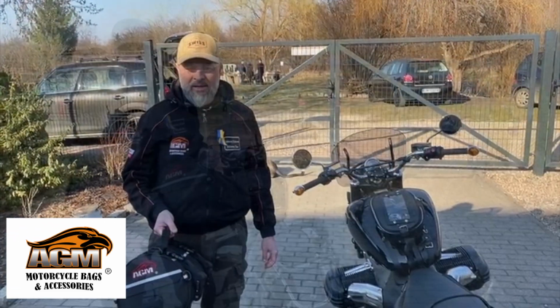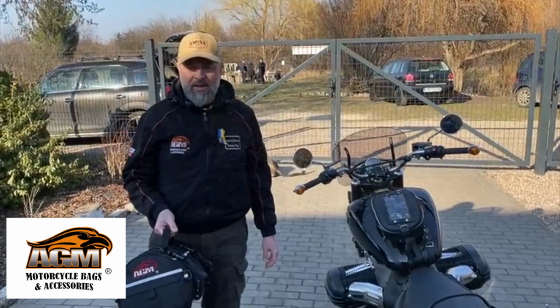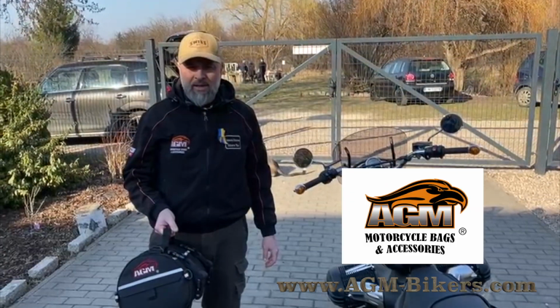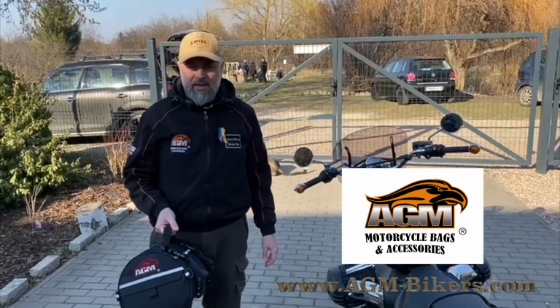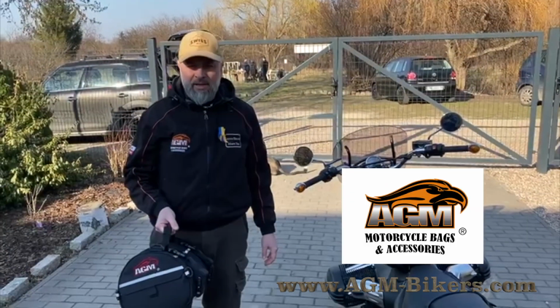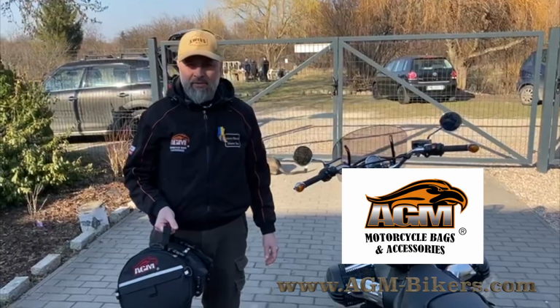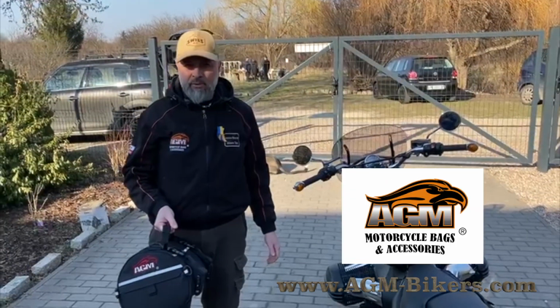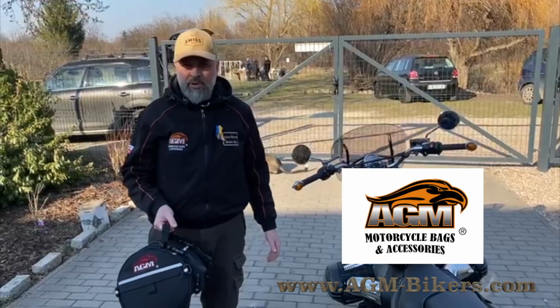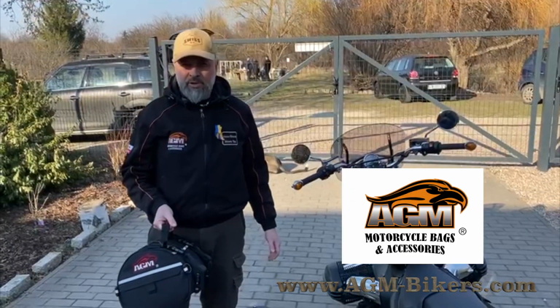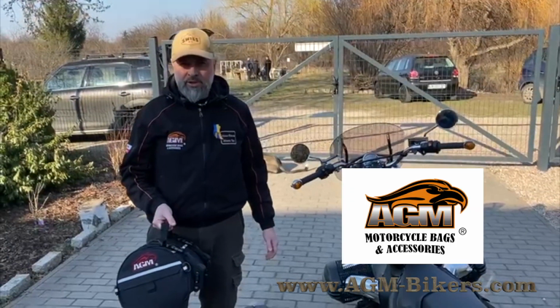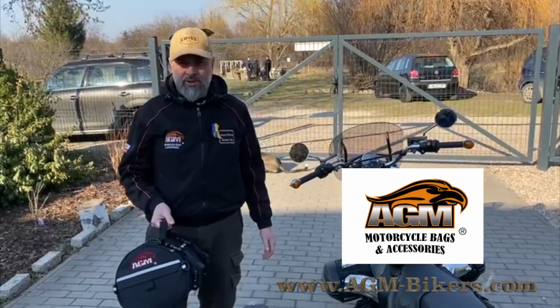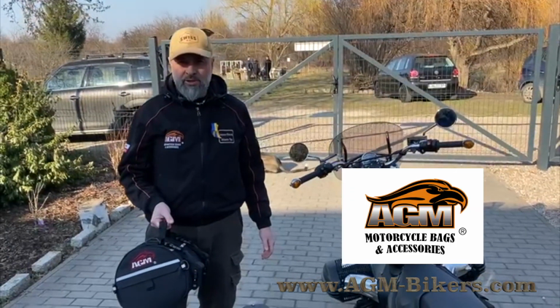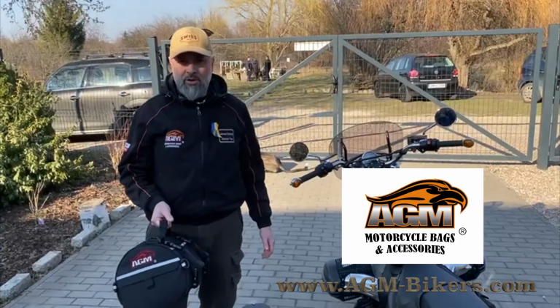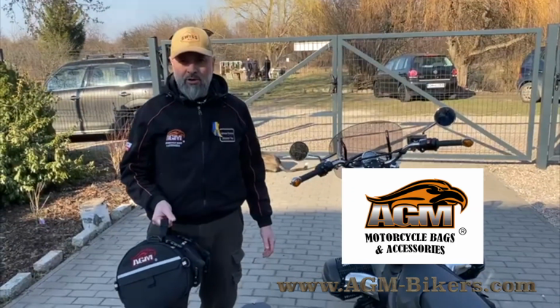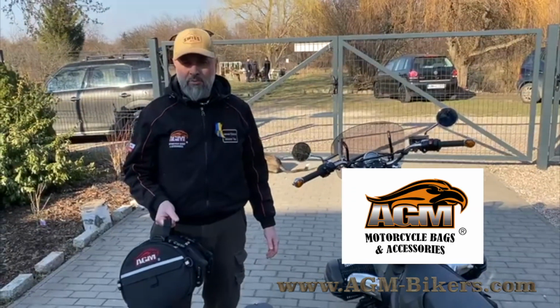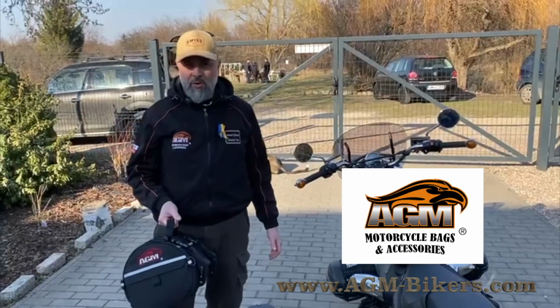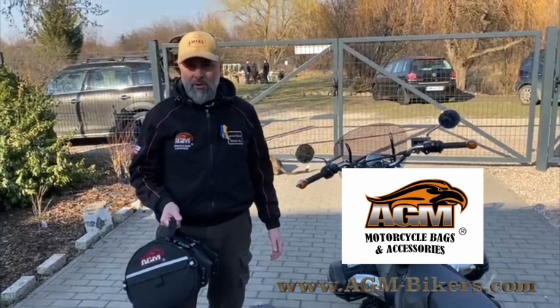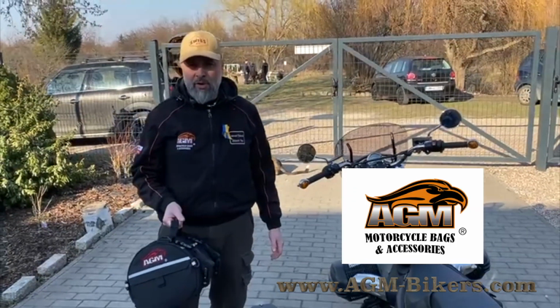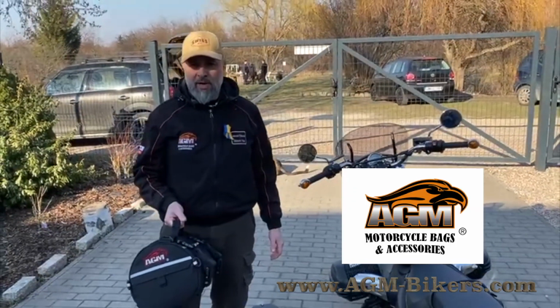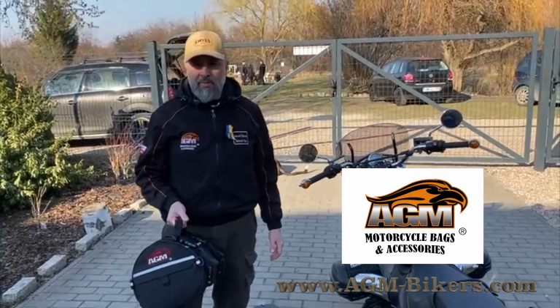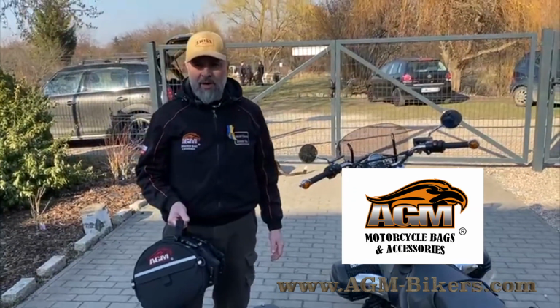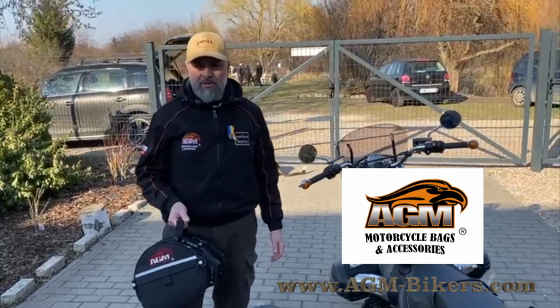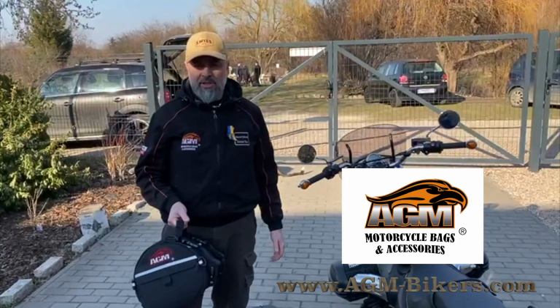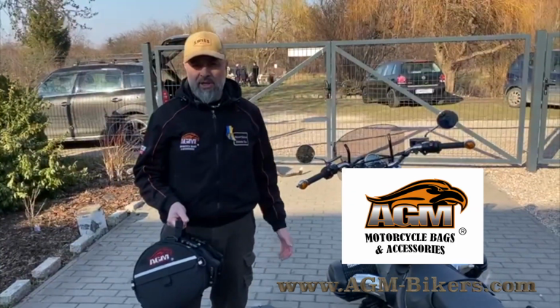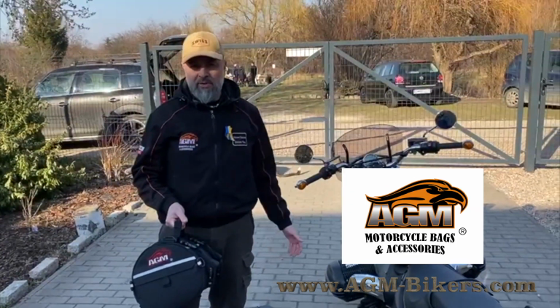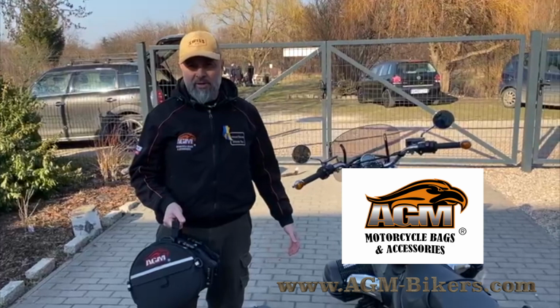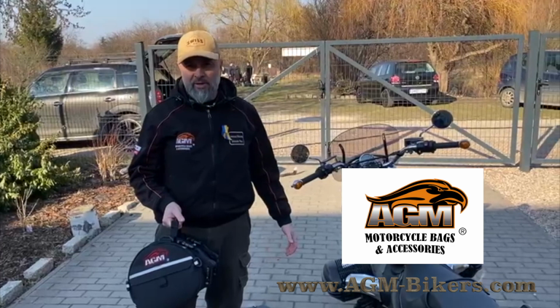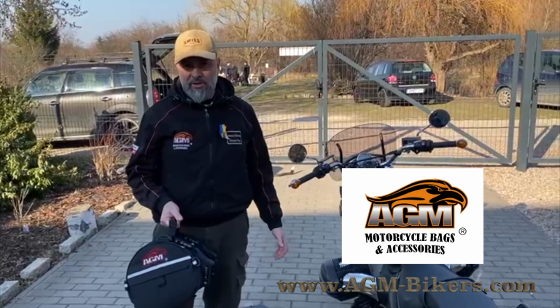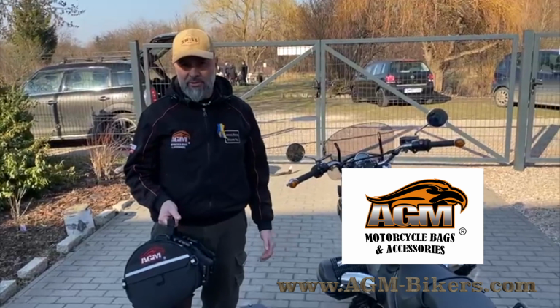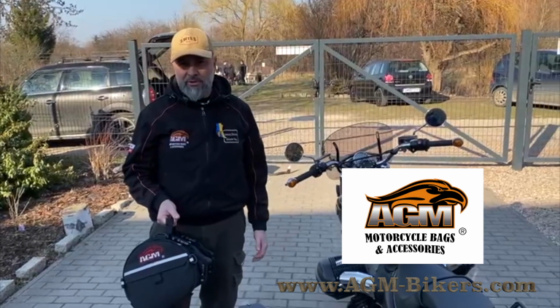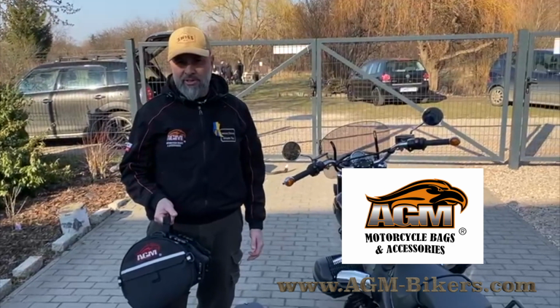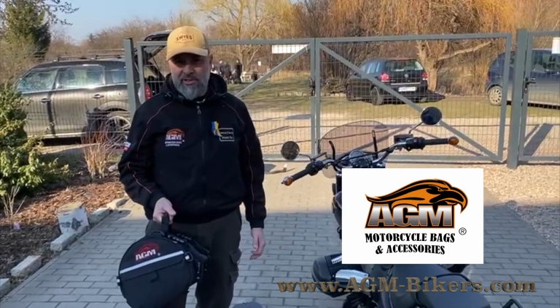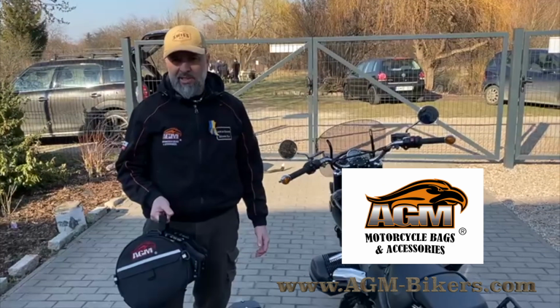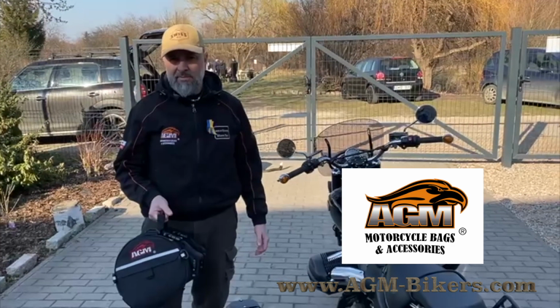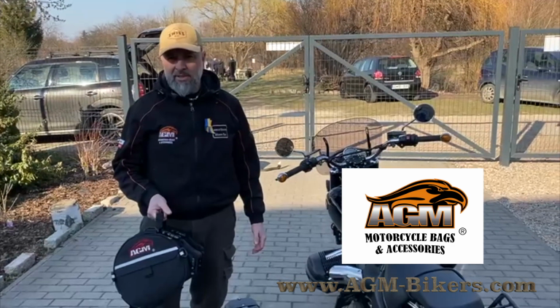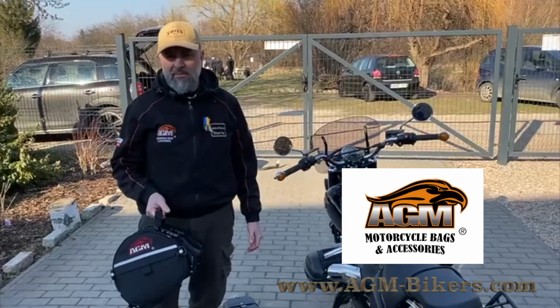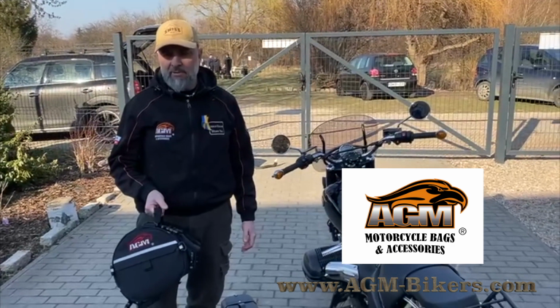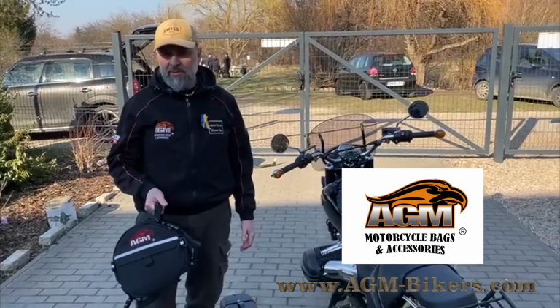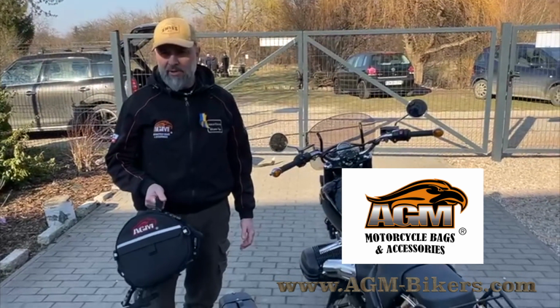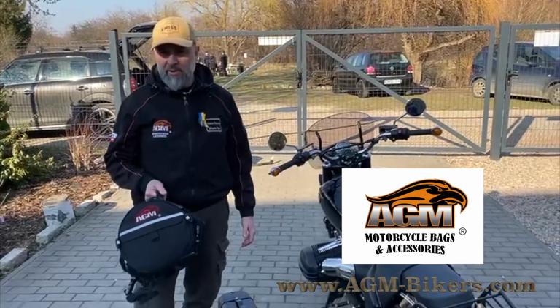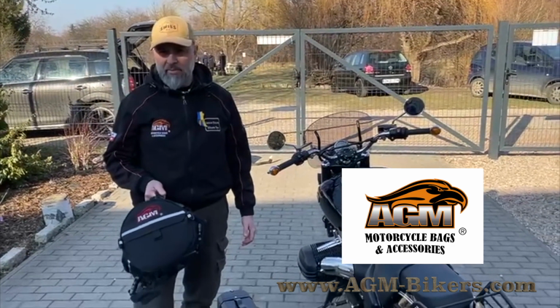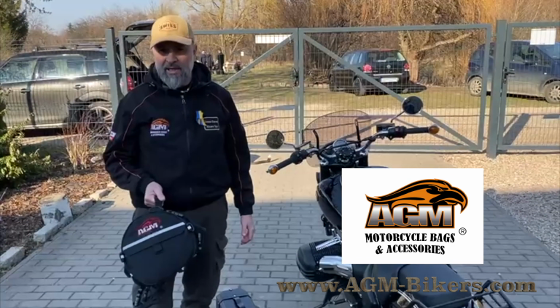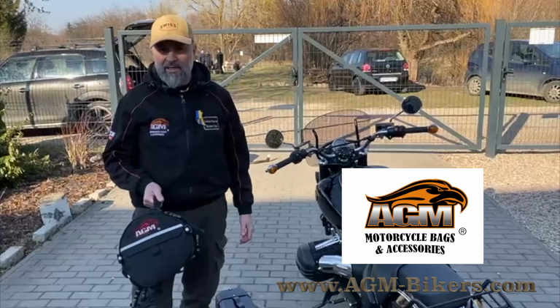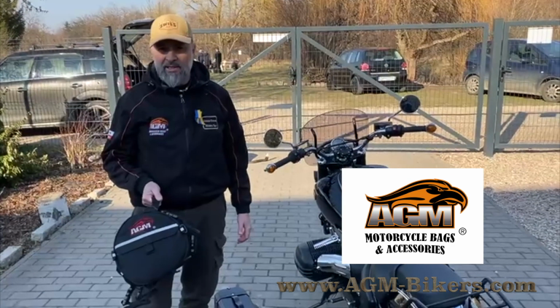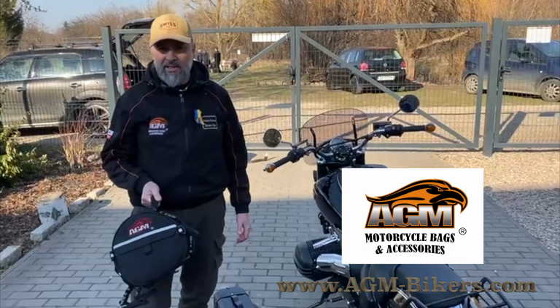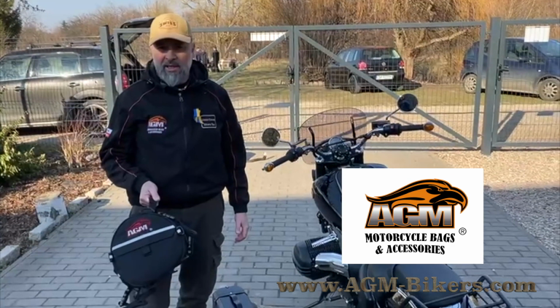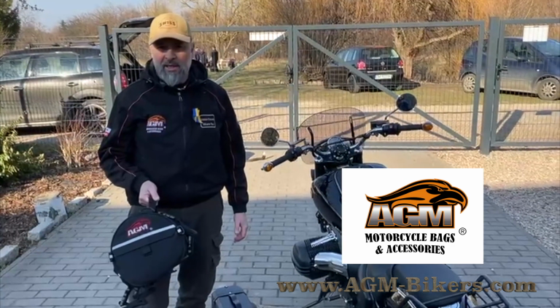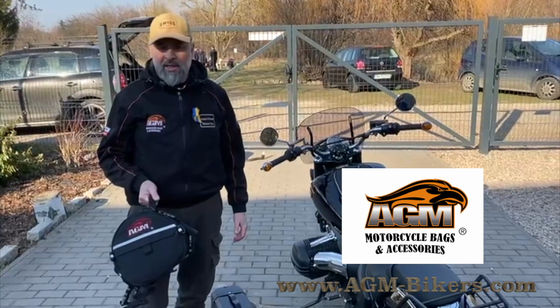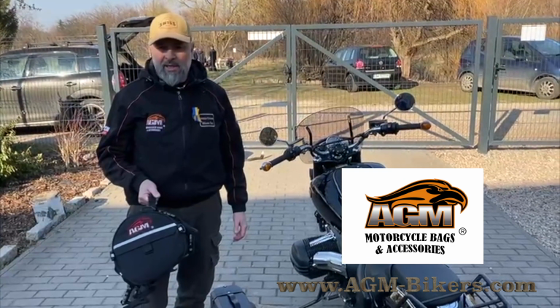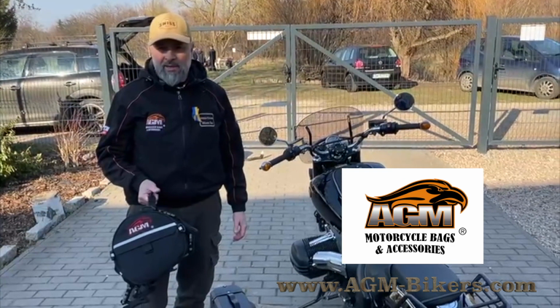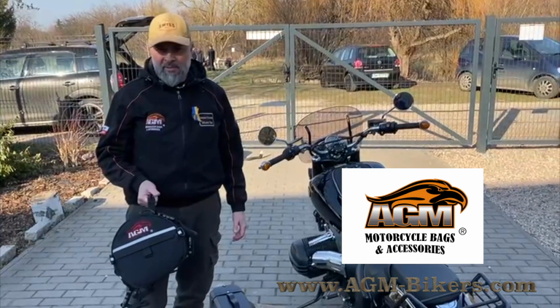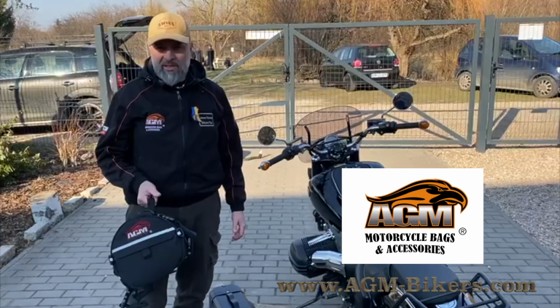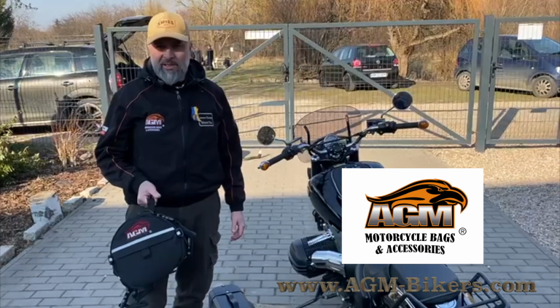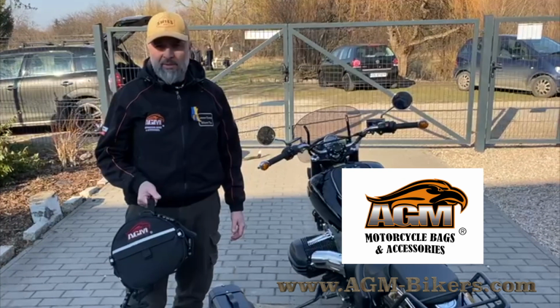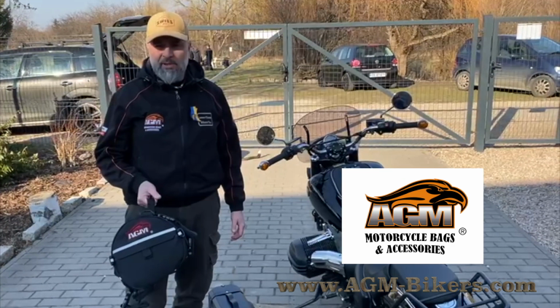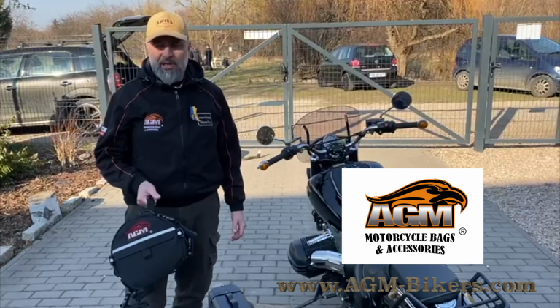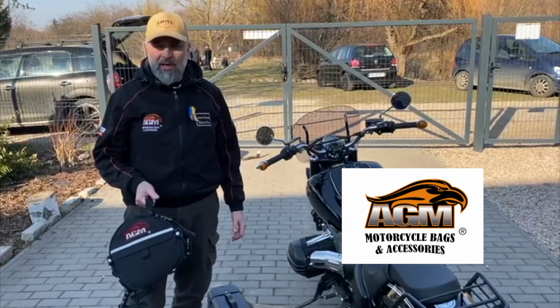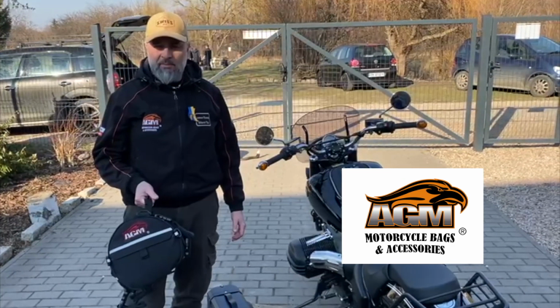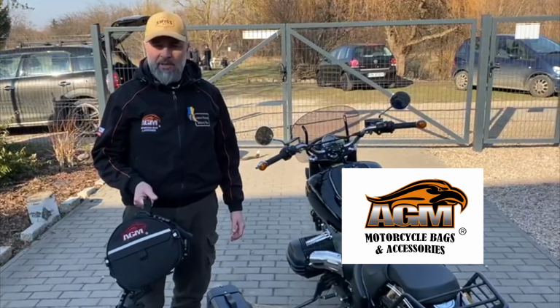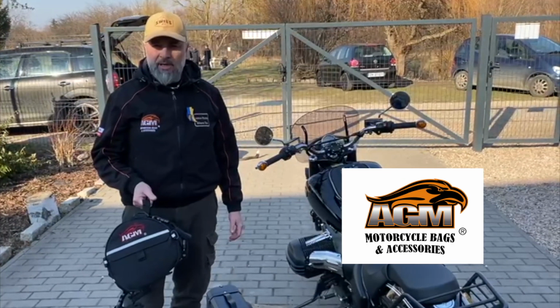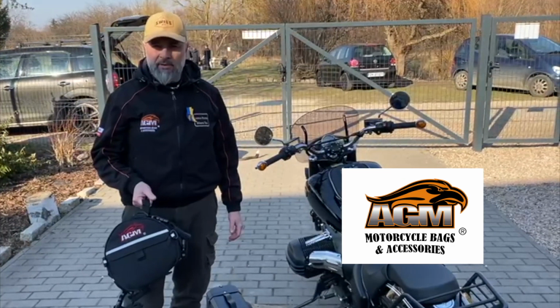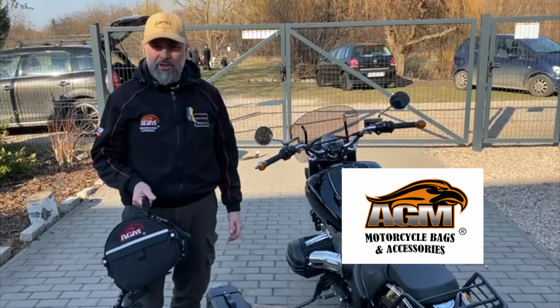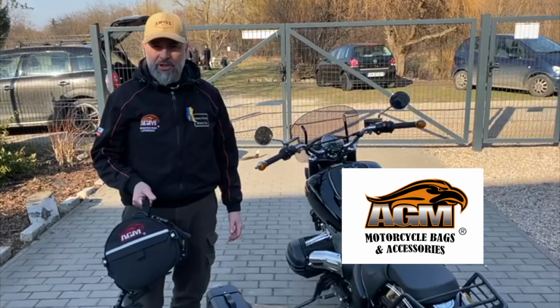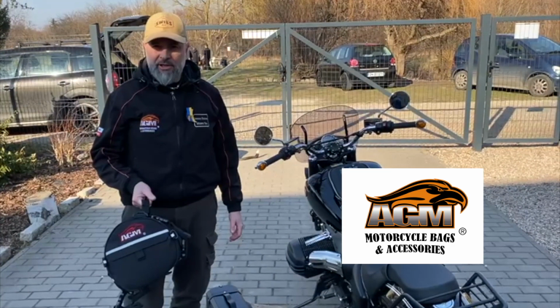If you want to know more about our new systems and our bags, please subscribe to our channel.